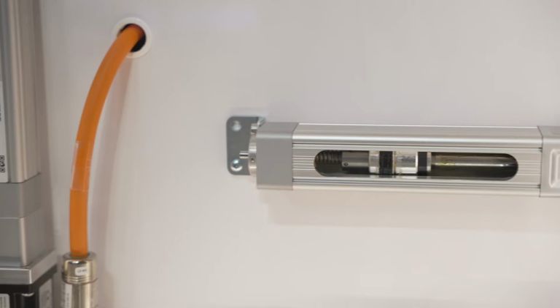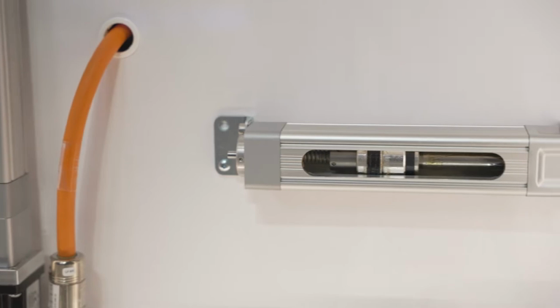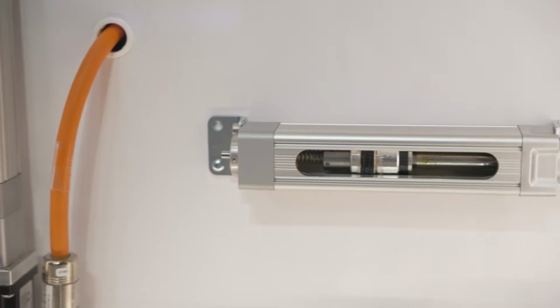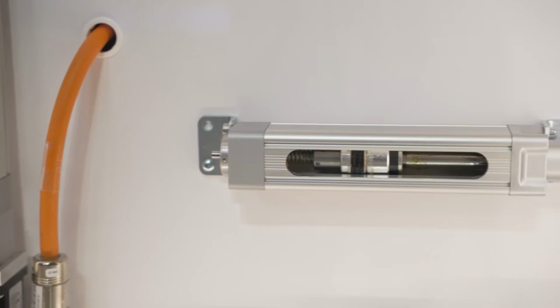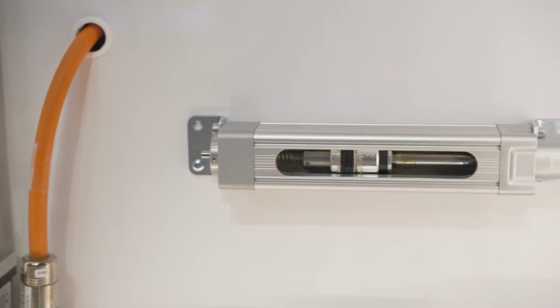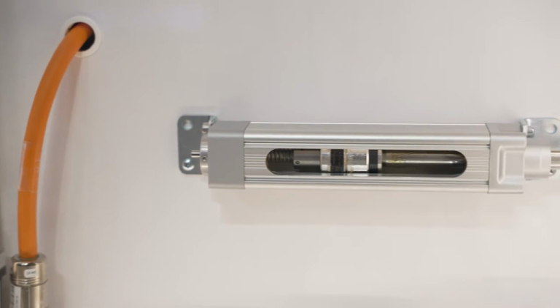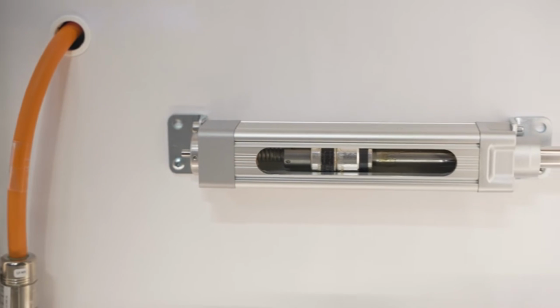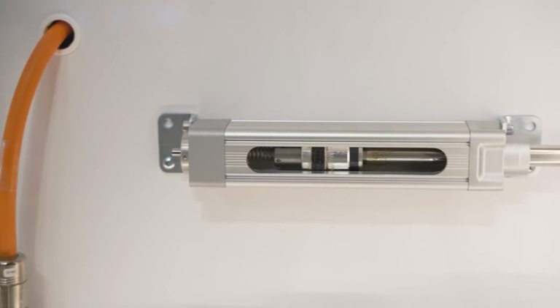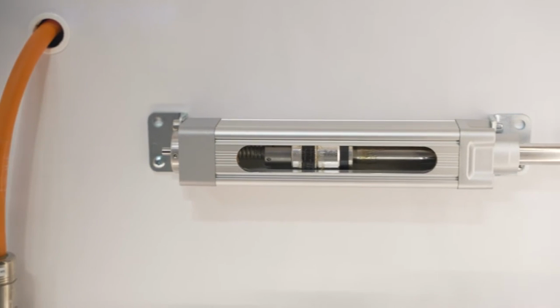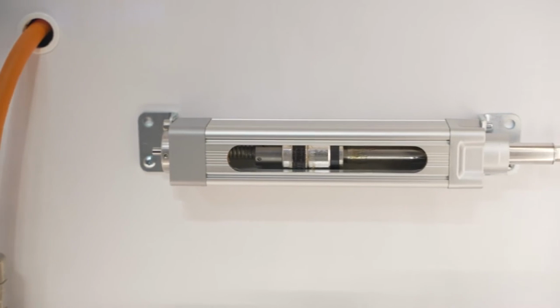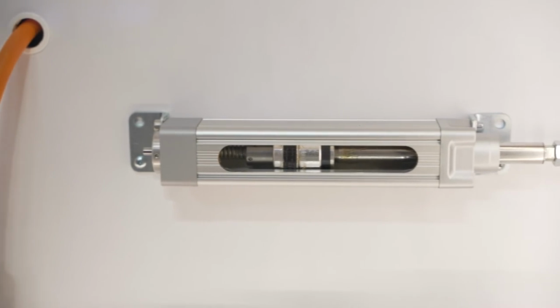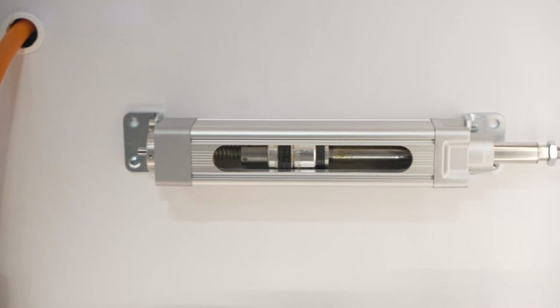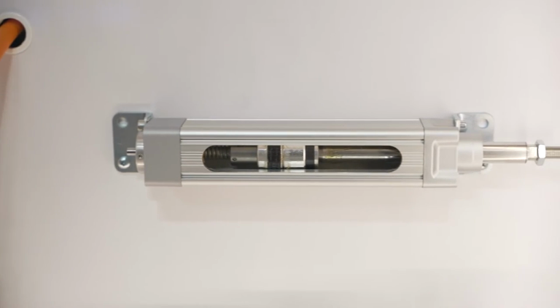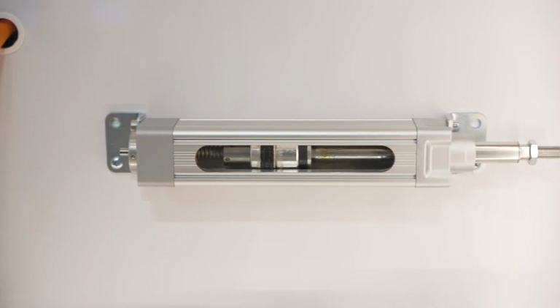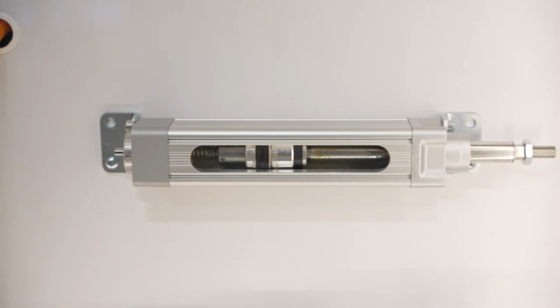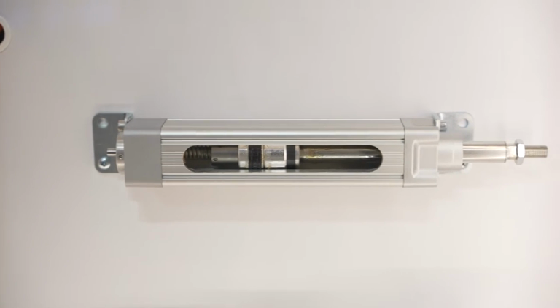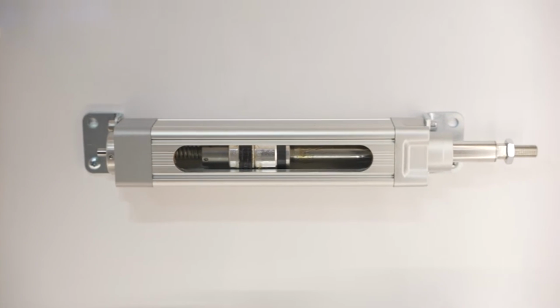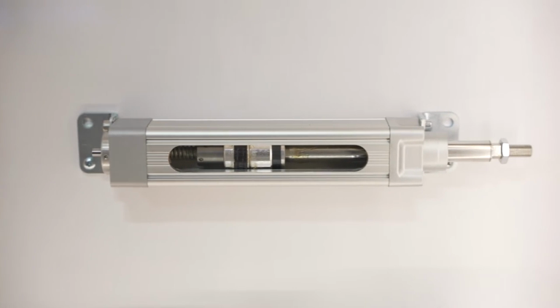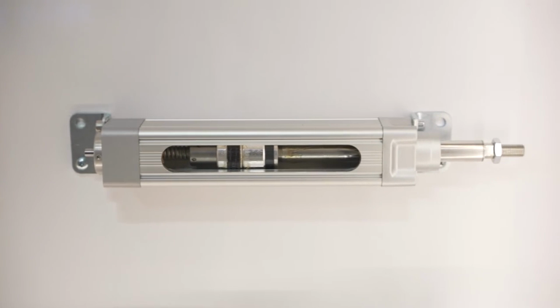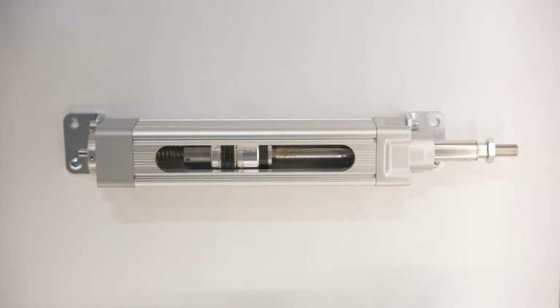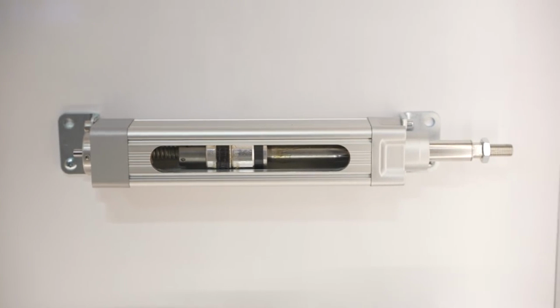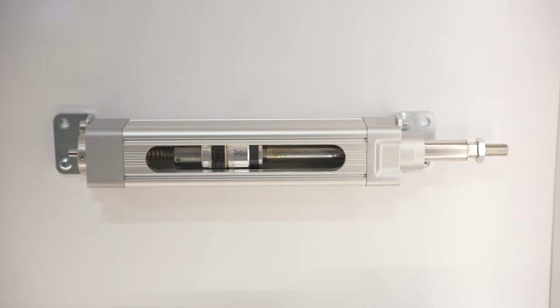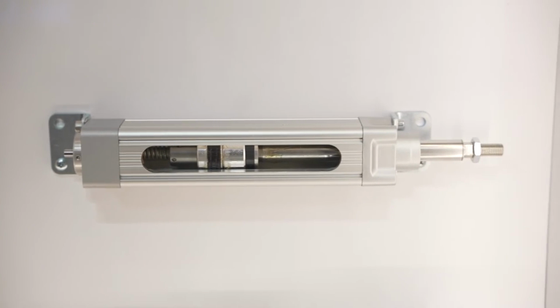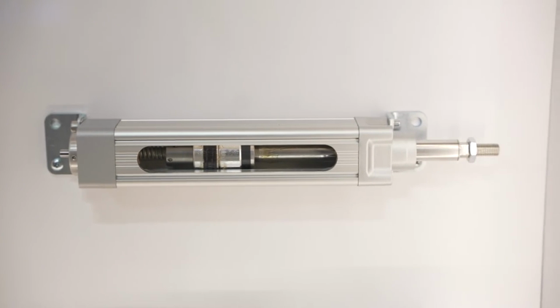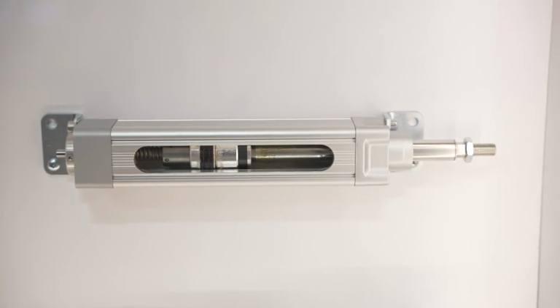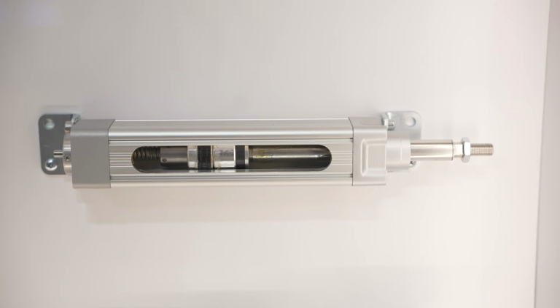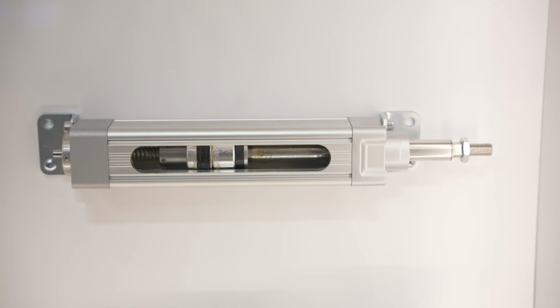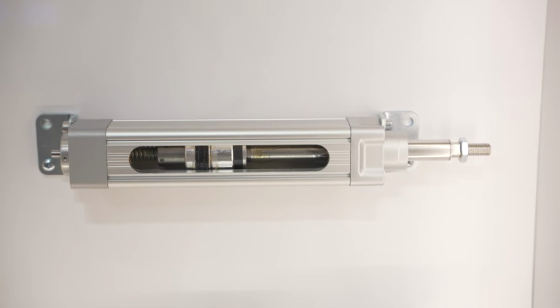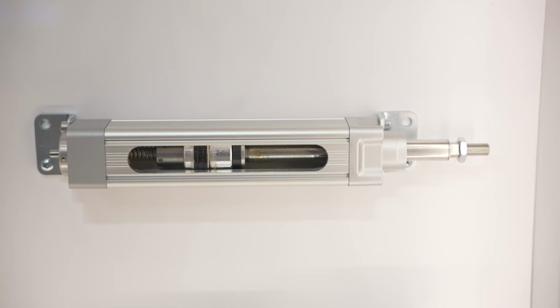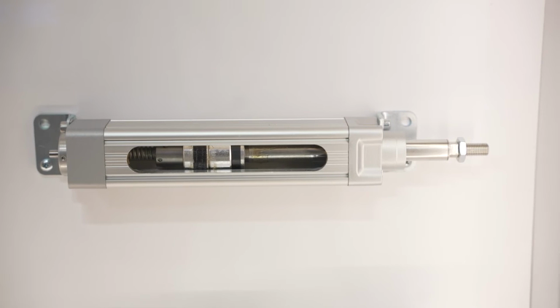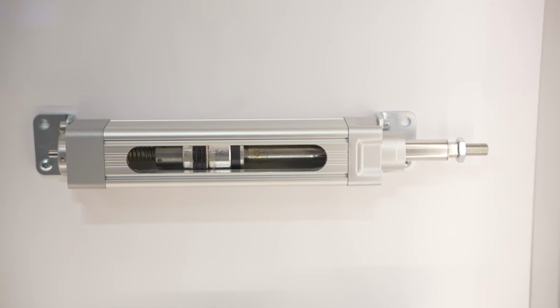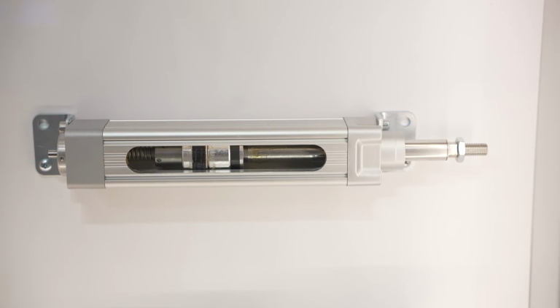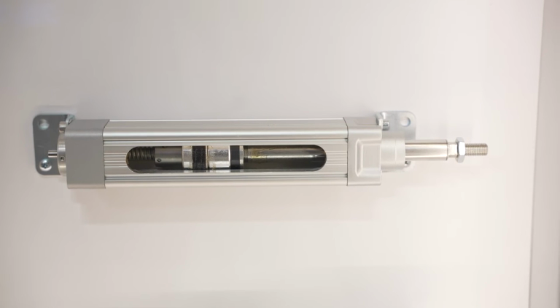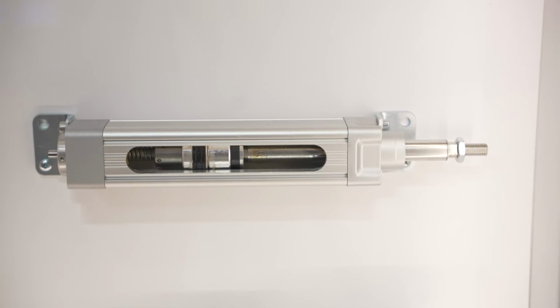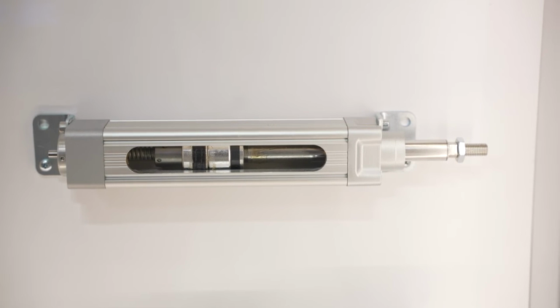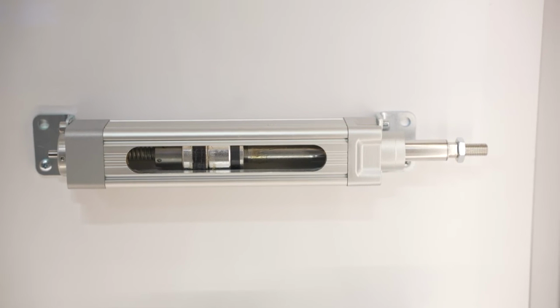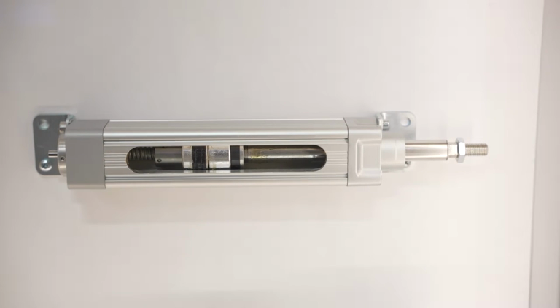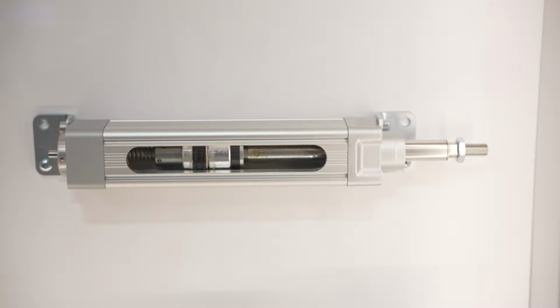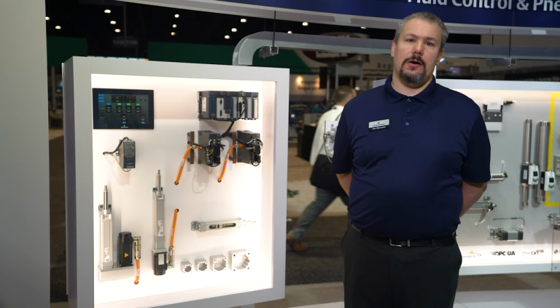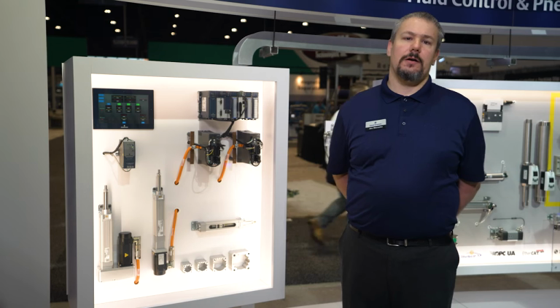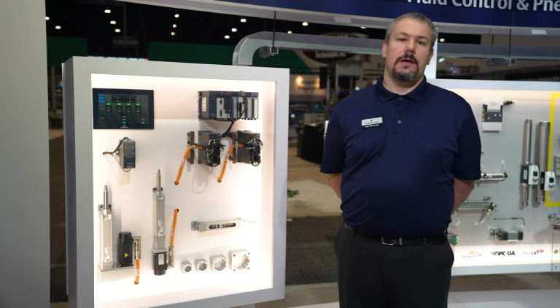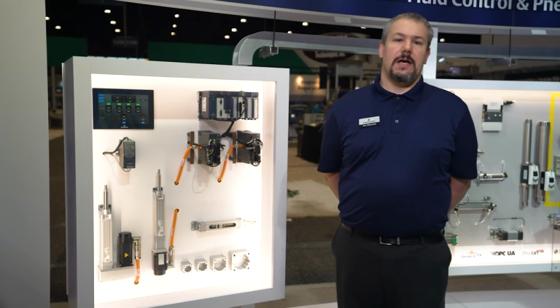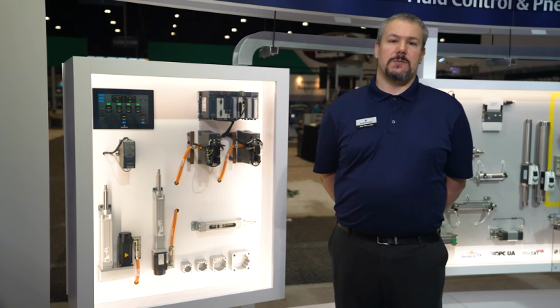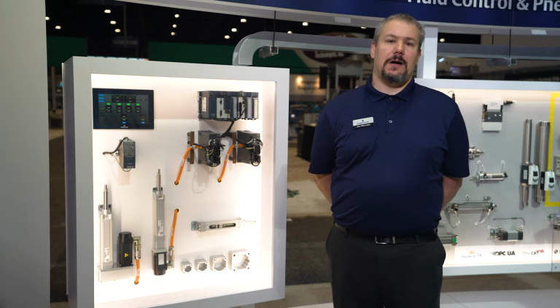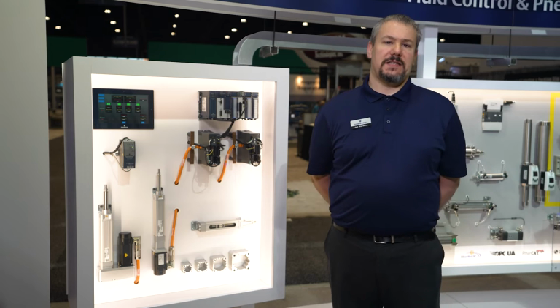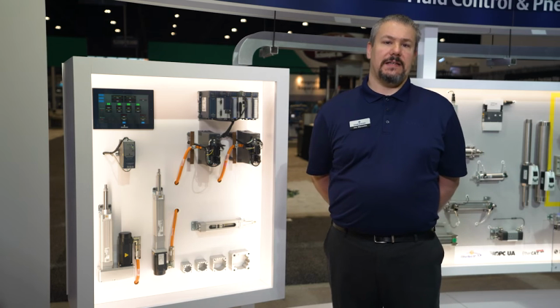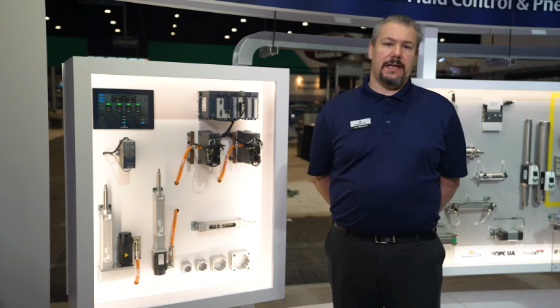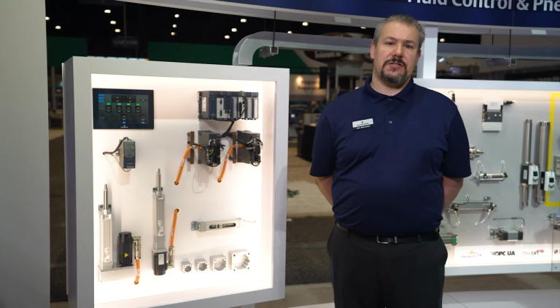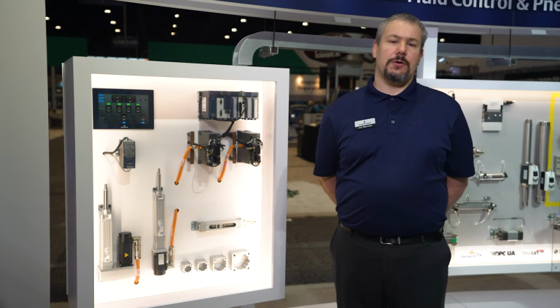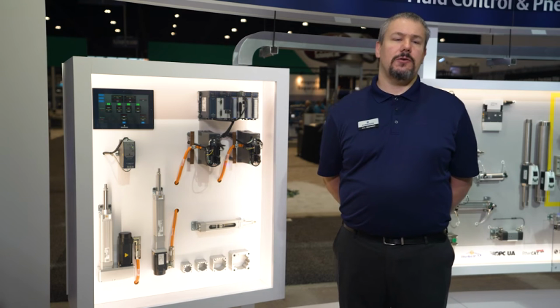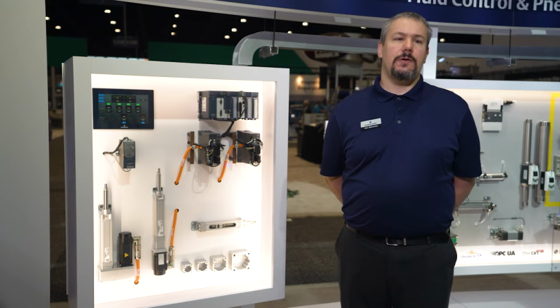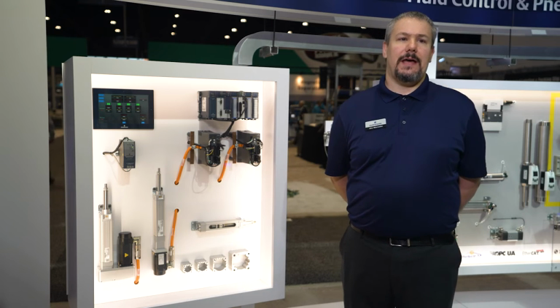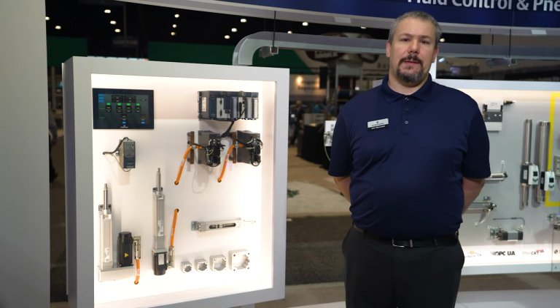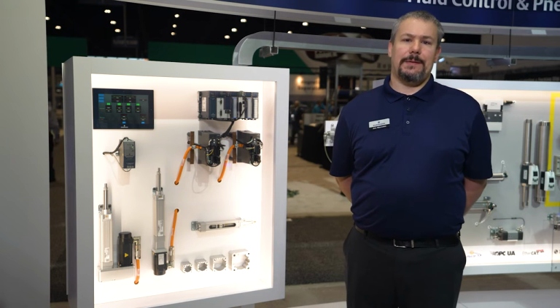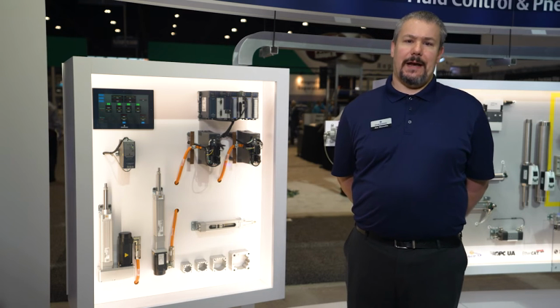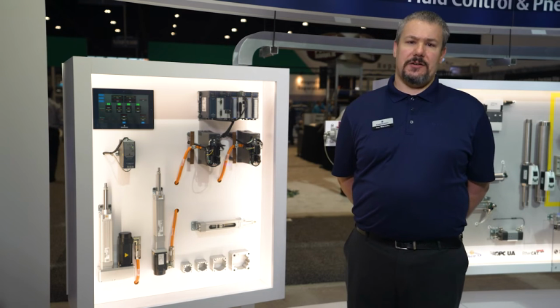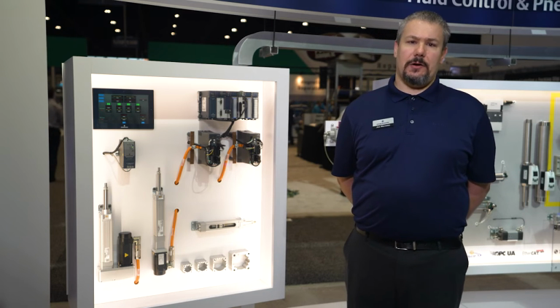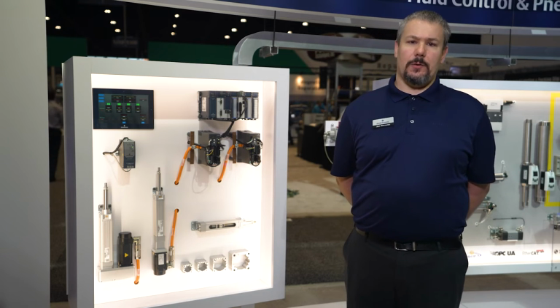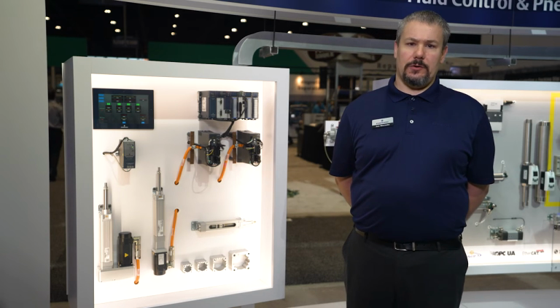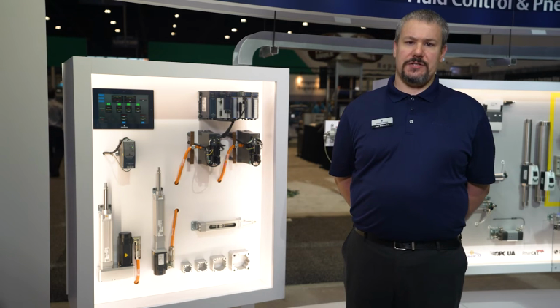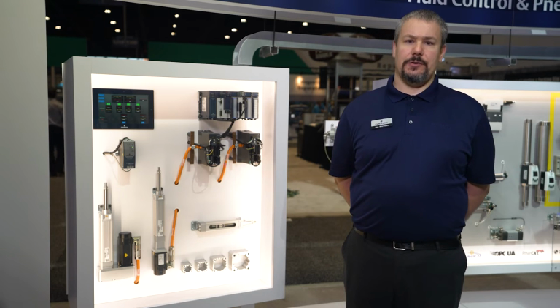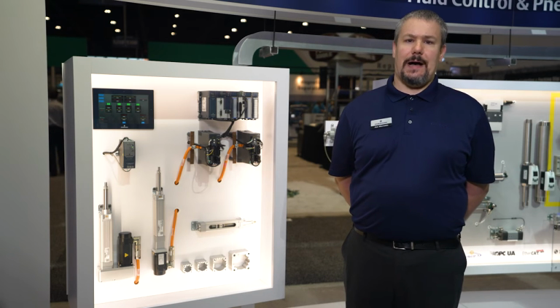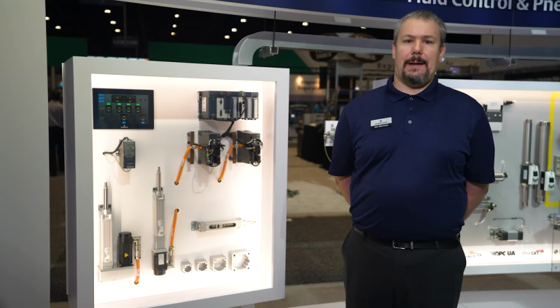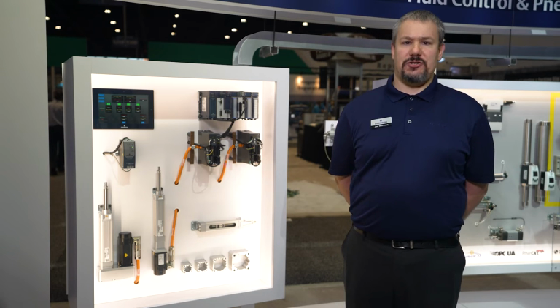The actuator does come with three different screw technologies: the ball screw seen here, as well as a lead screw and a planetary roller screw option.